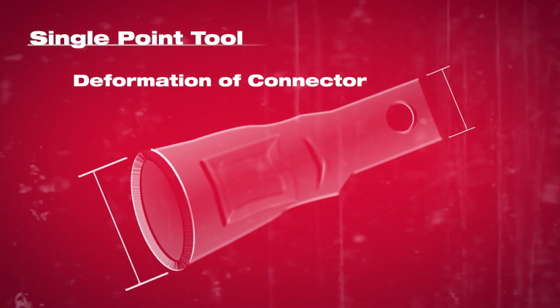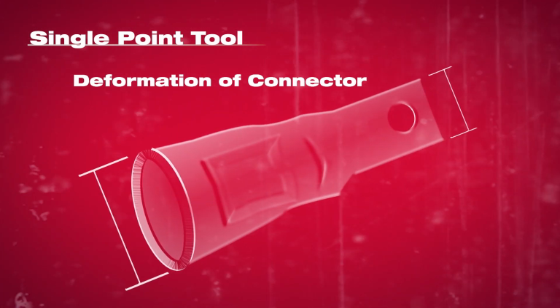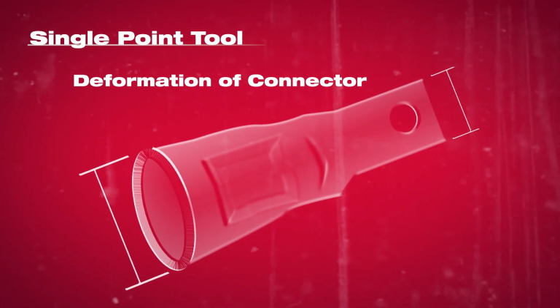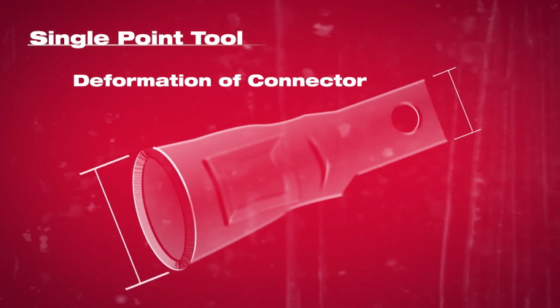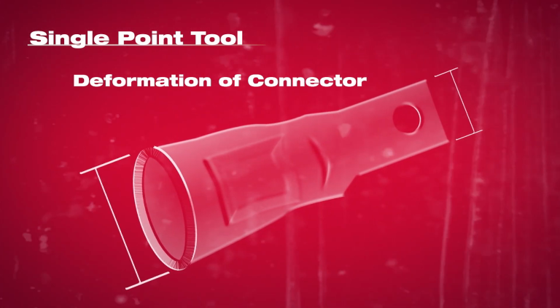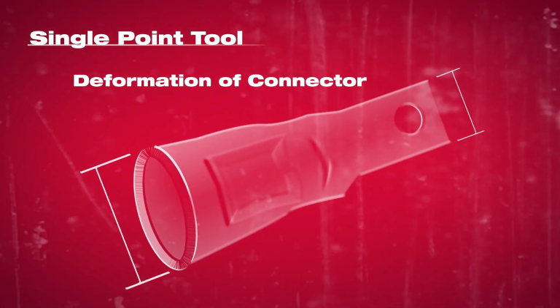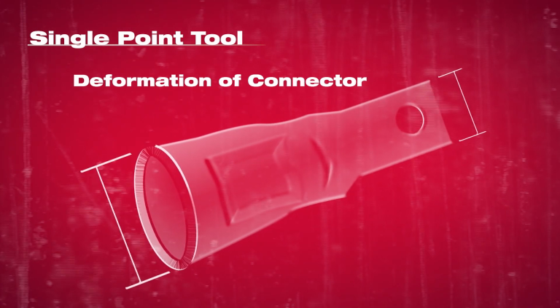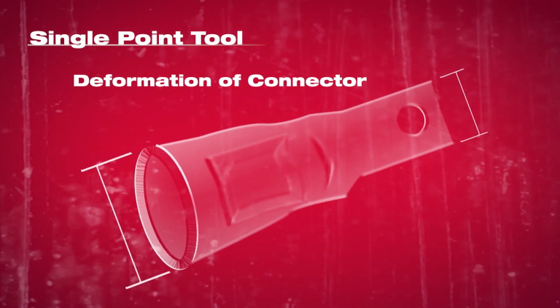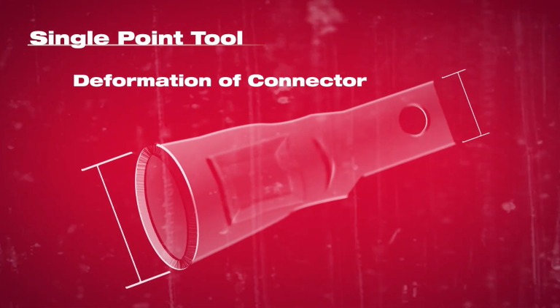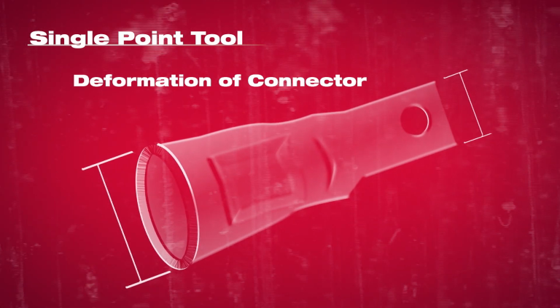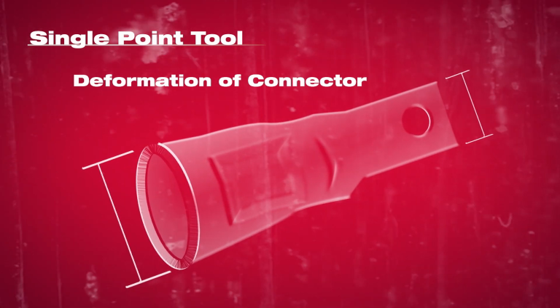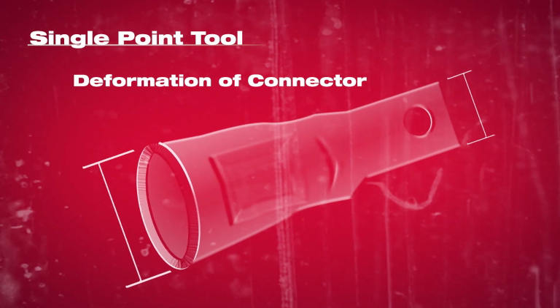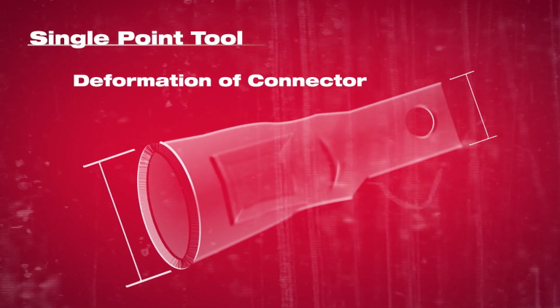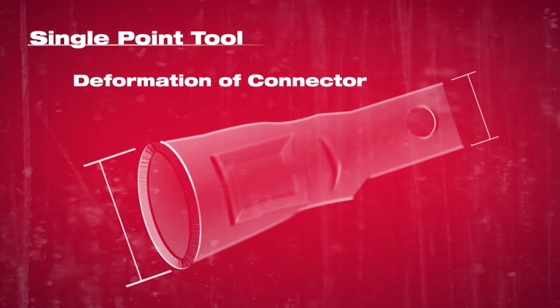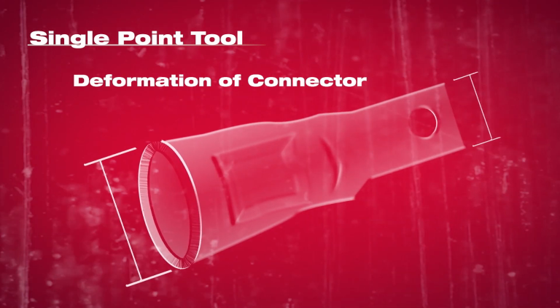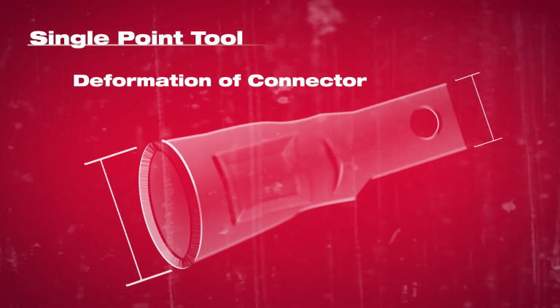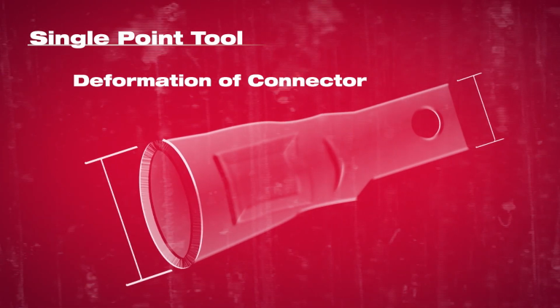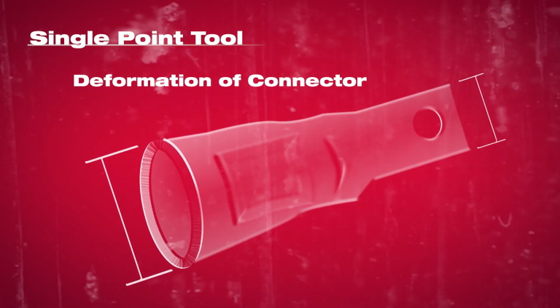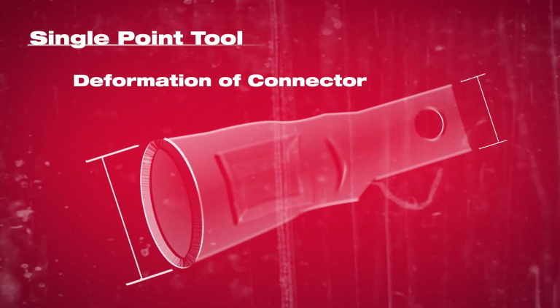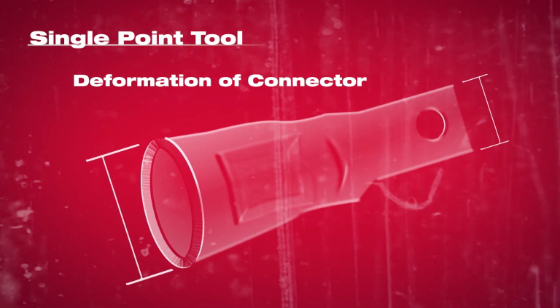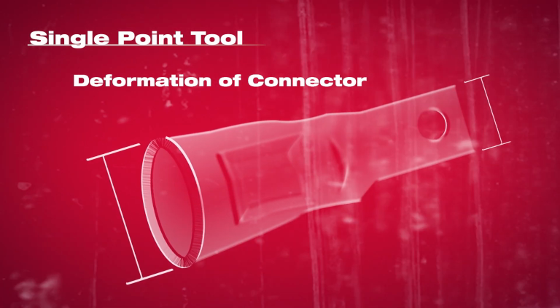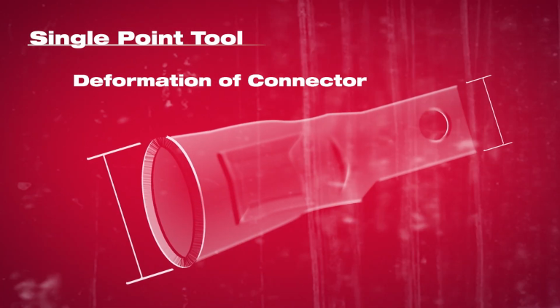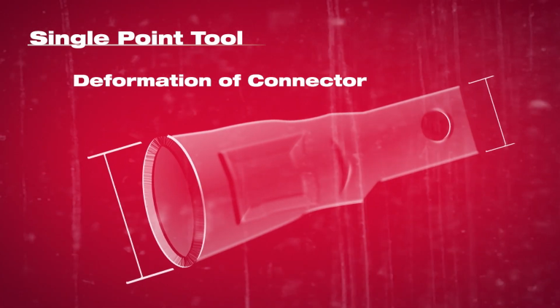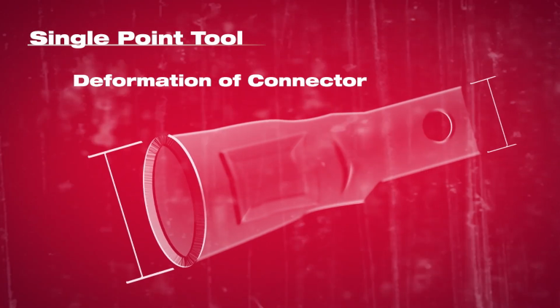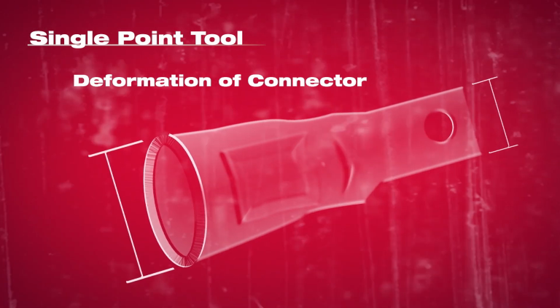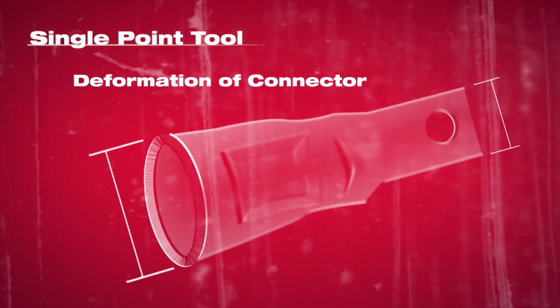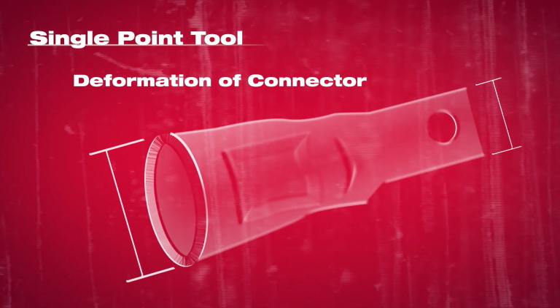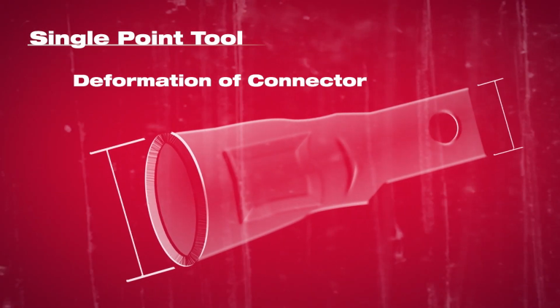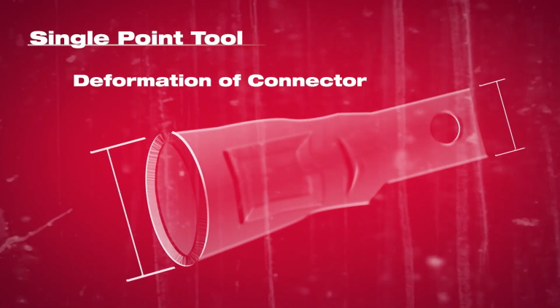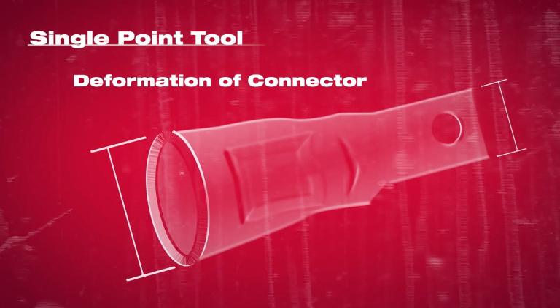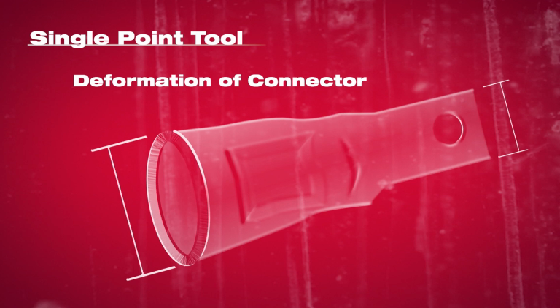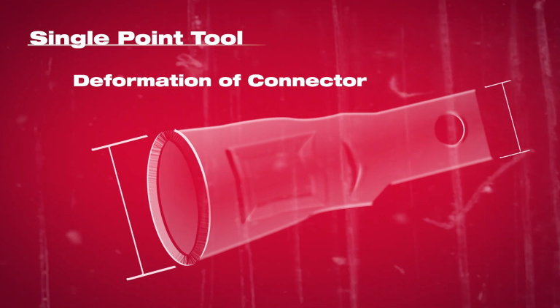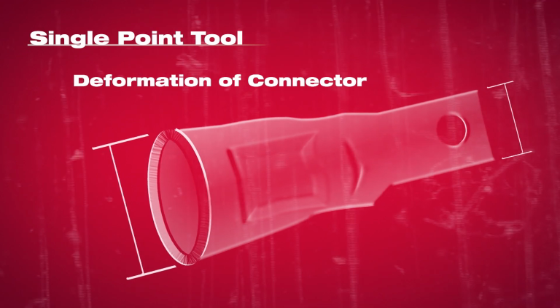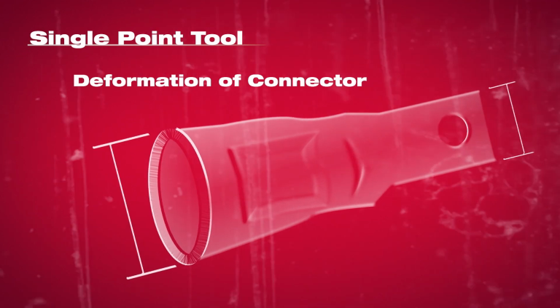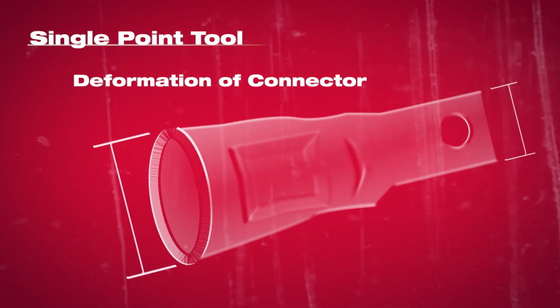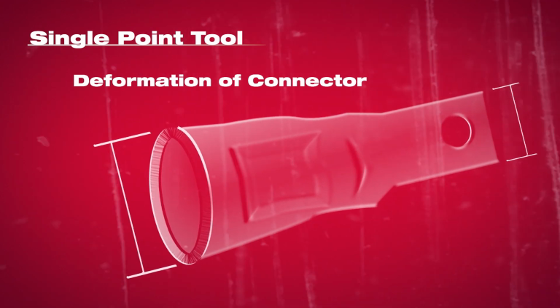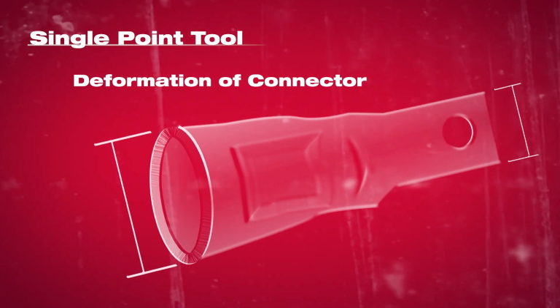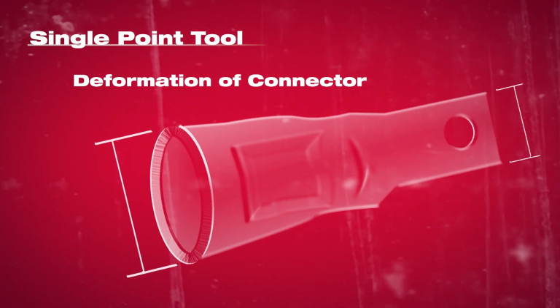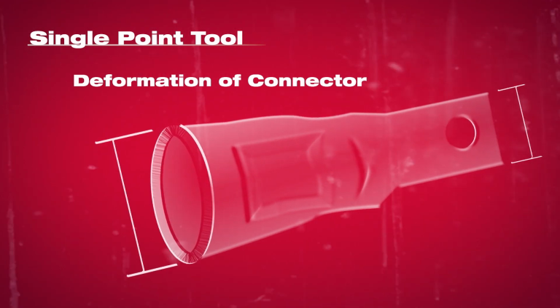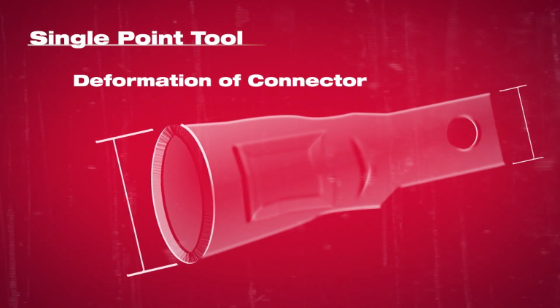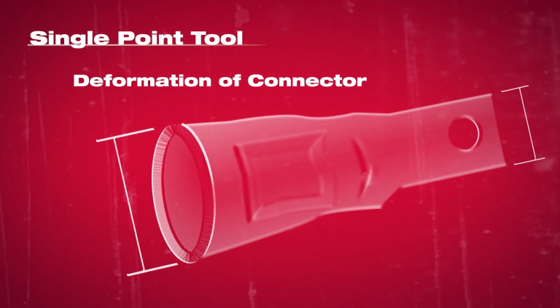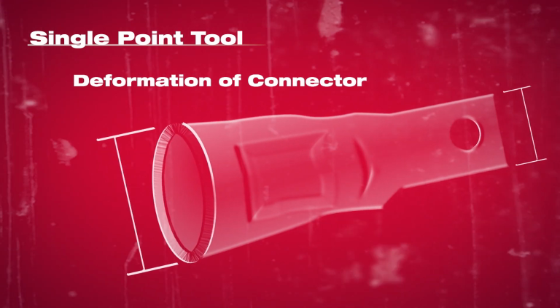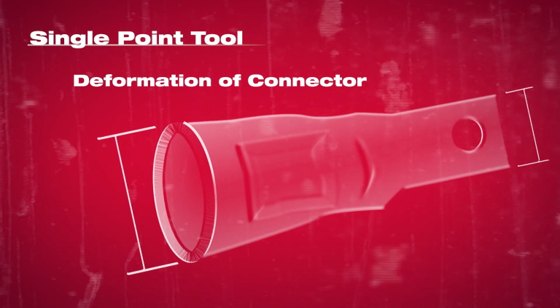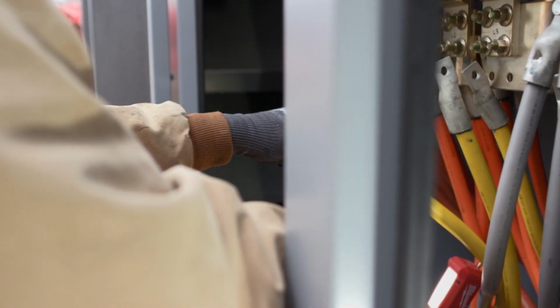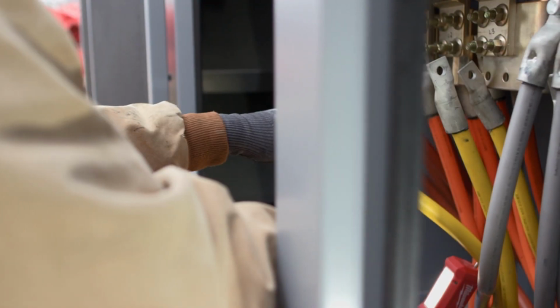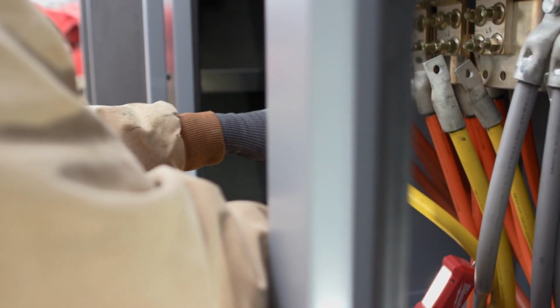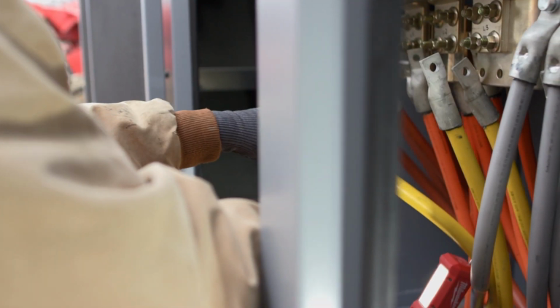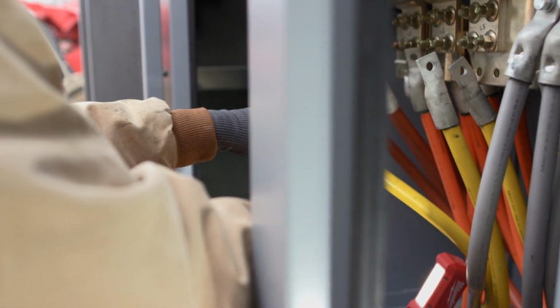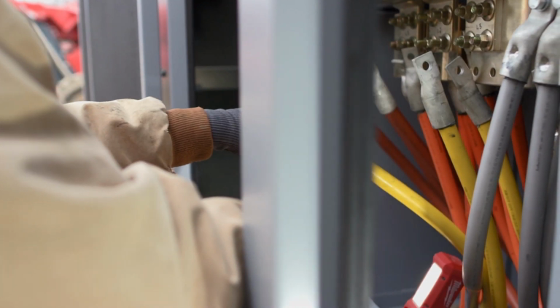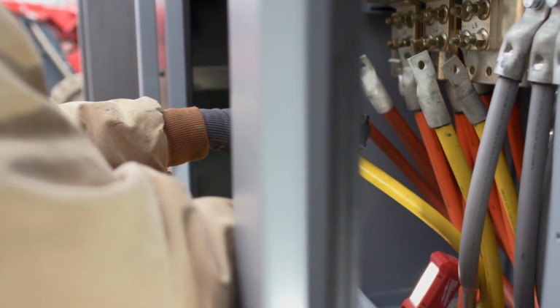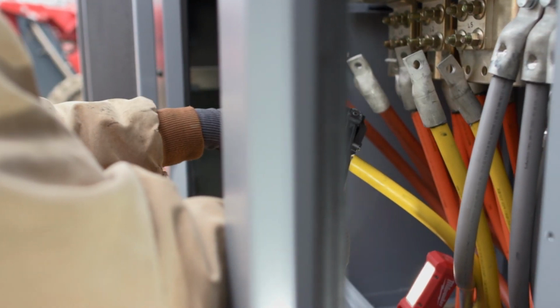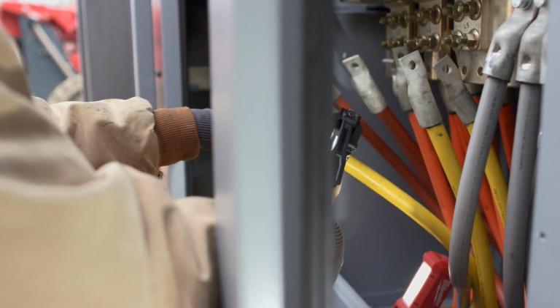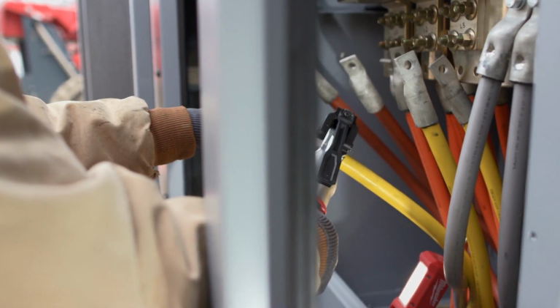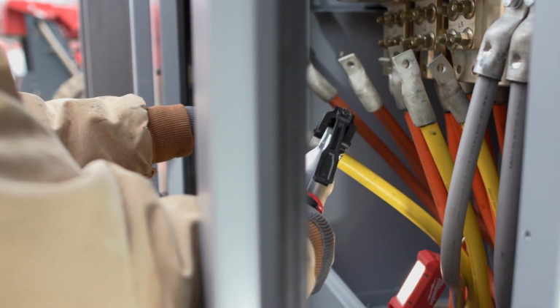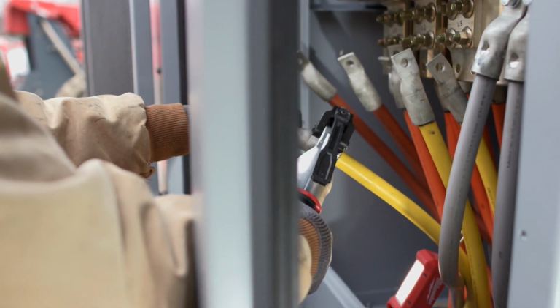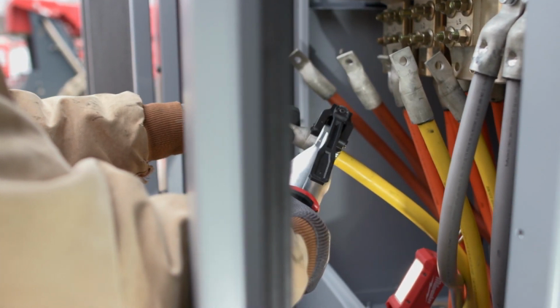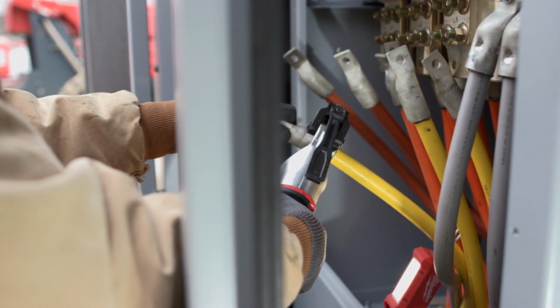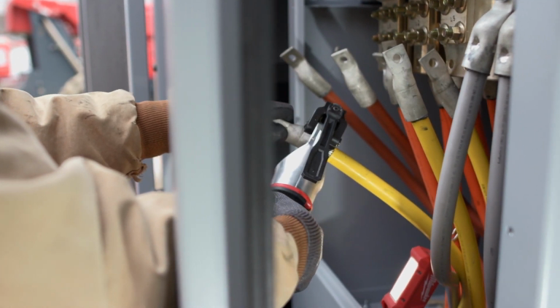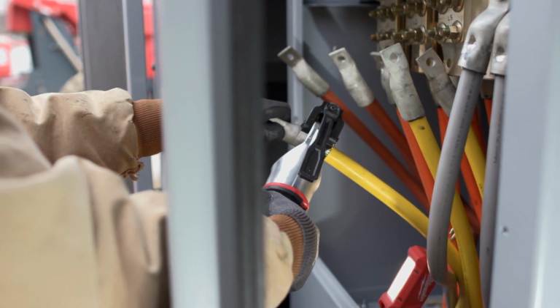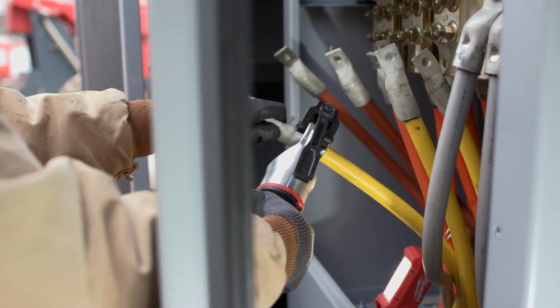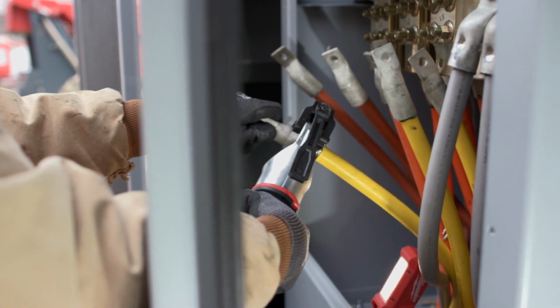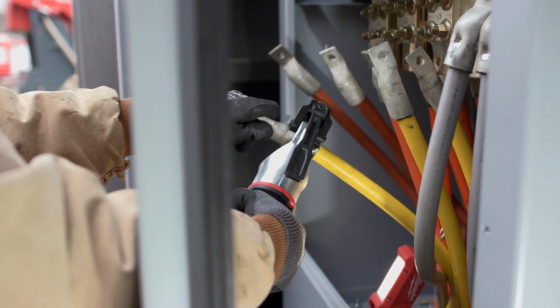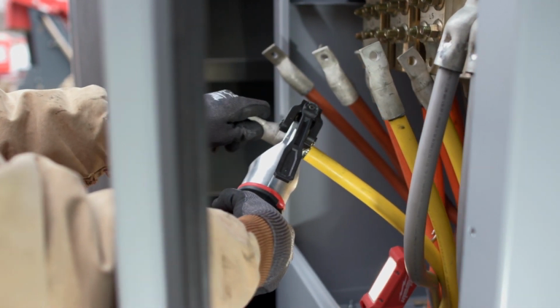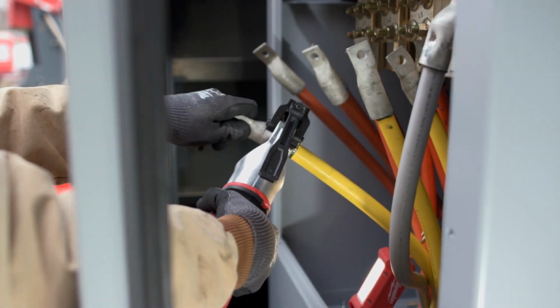On small connectors you could compress the connector so much that it's wider than the tang, making a crowded panel very tough to install.